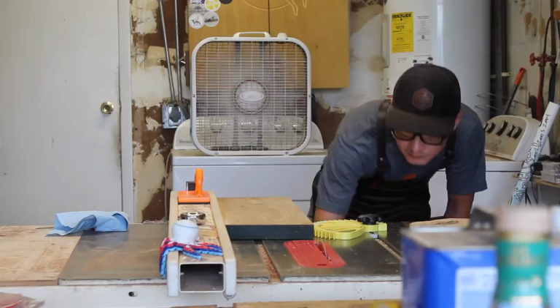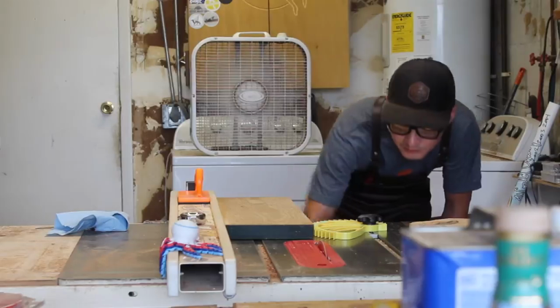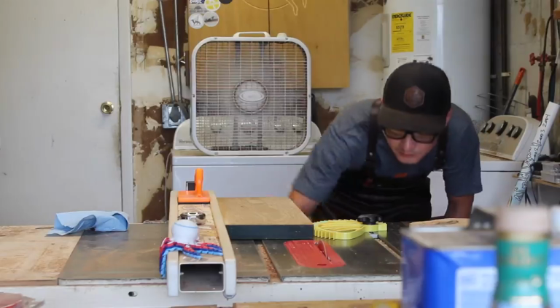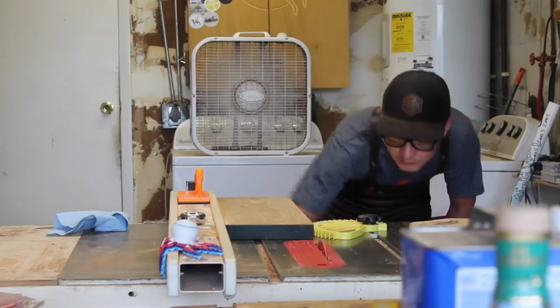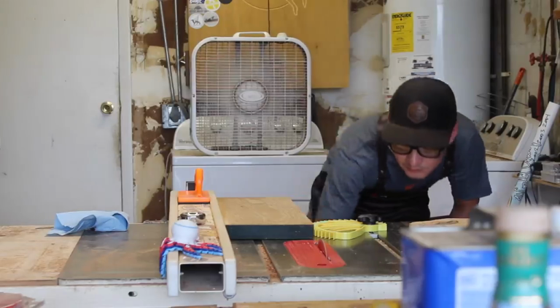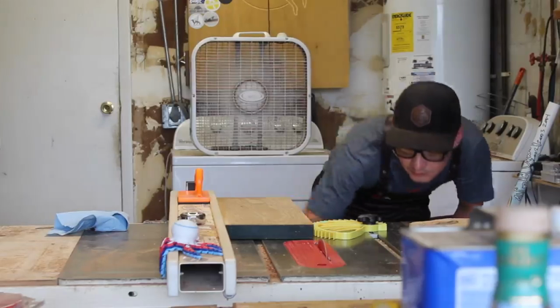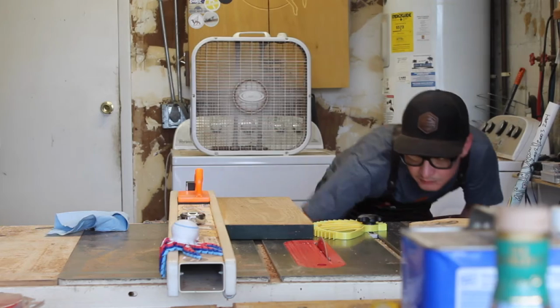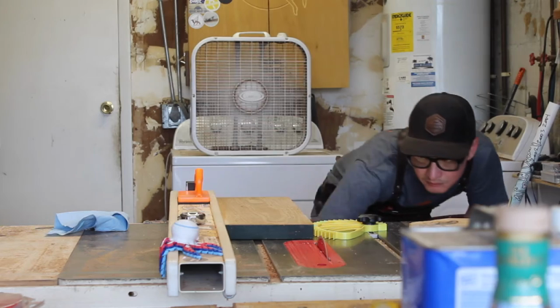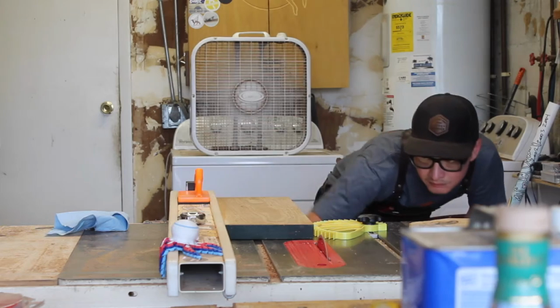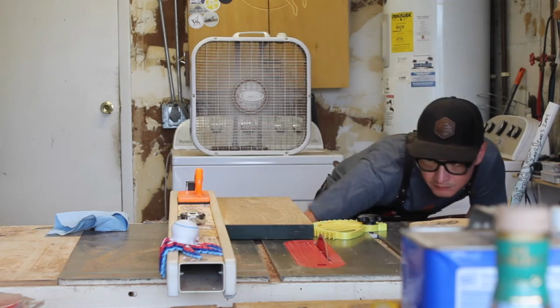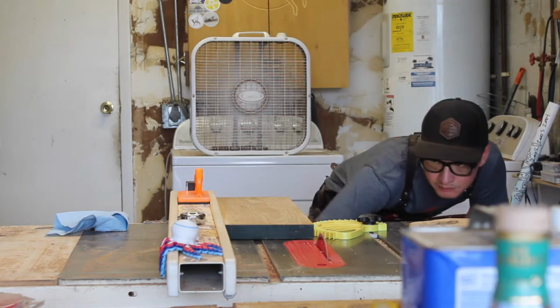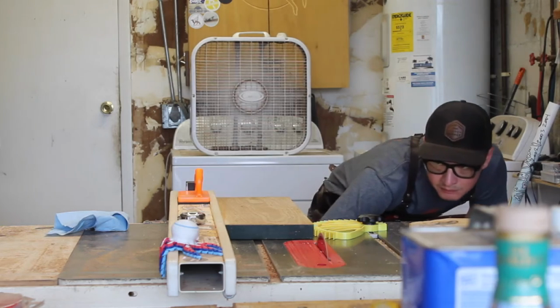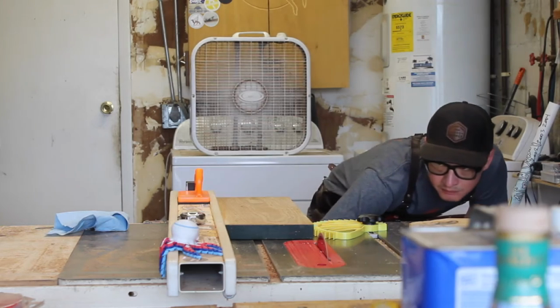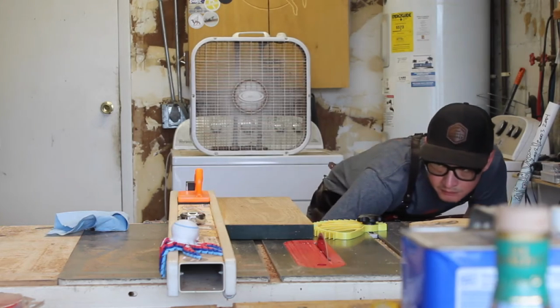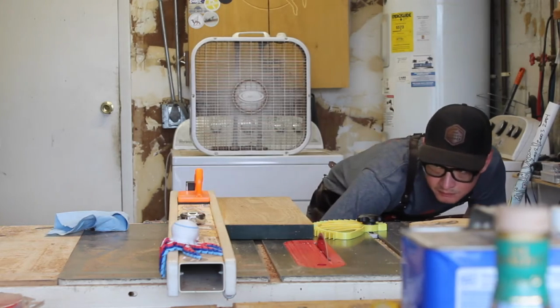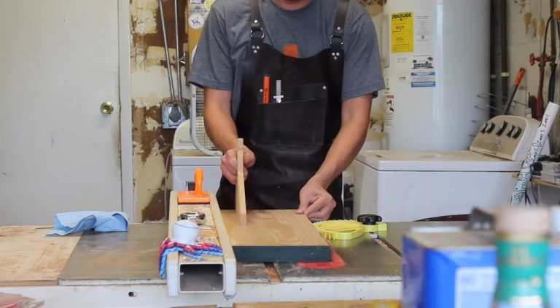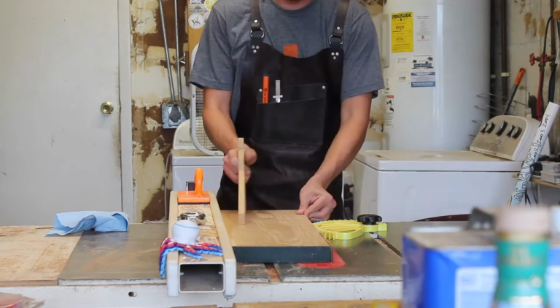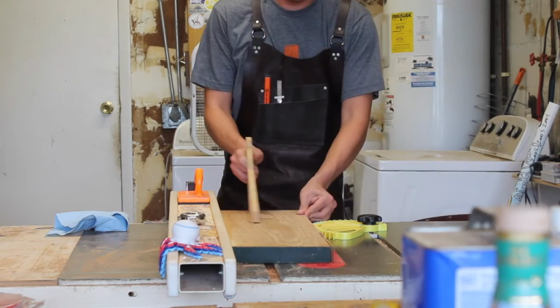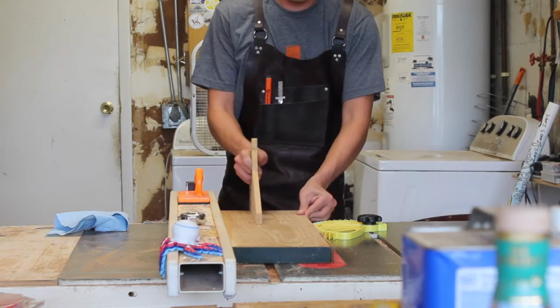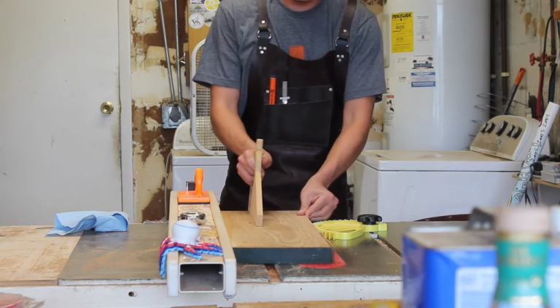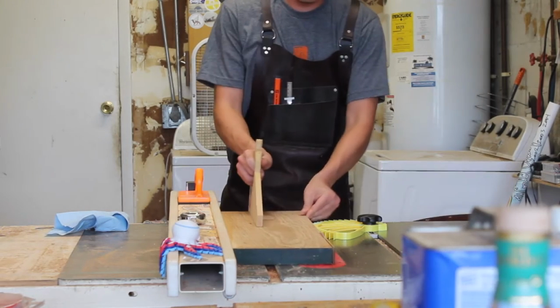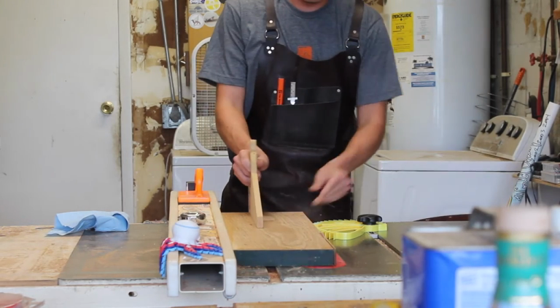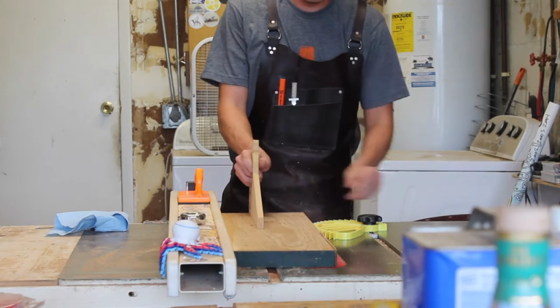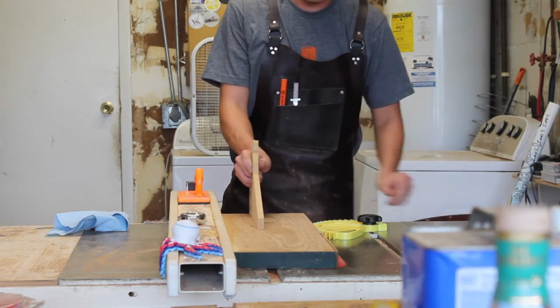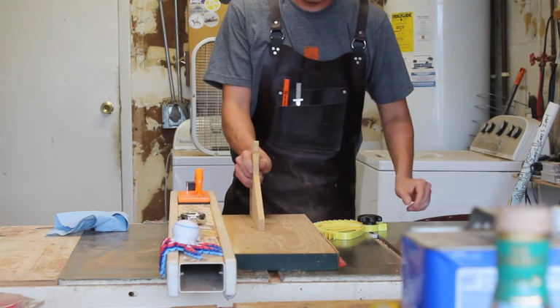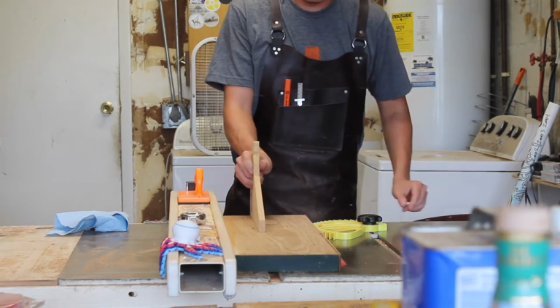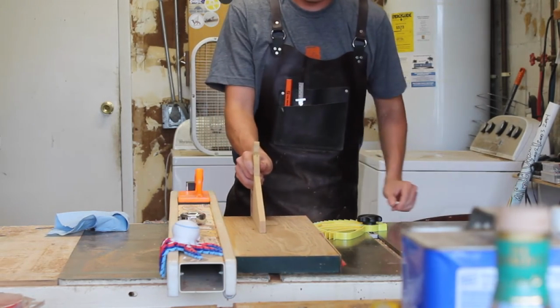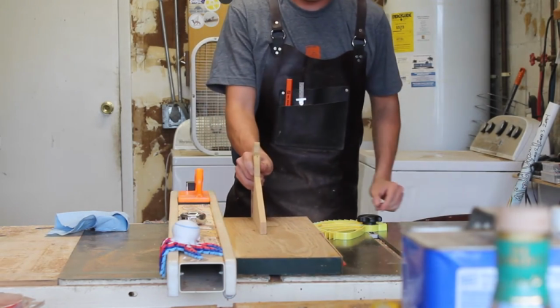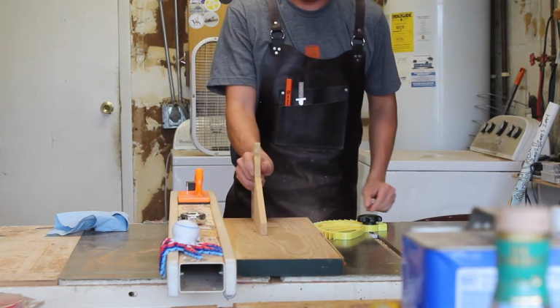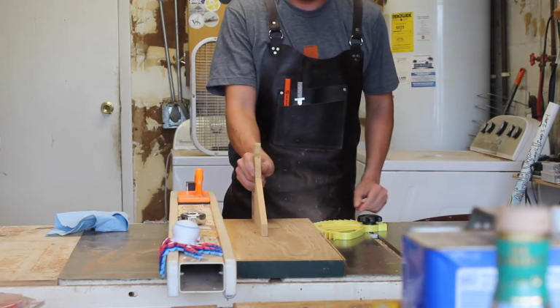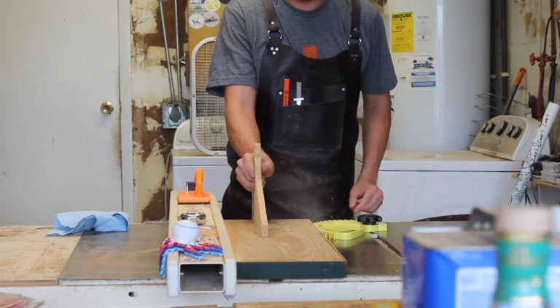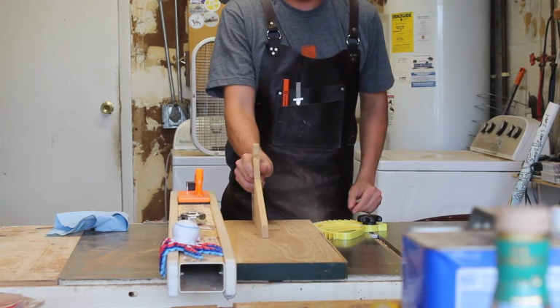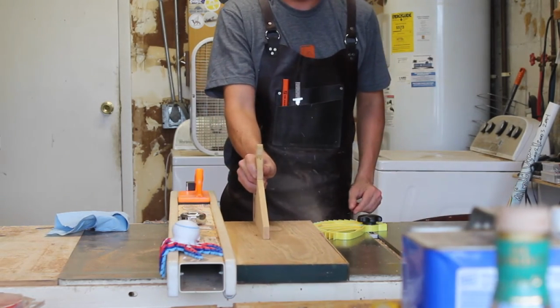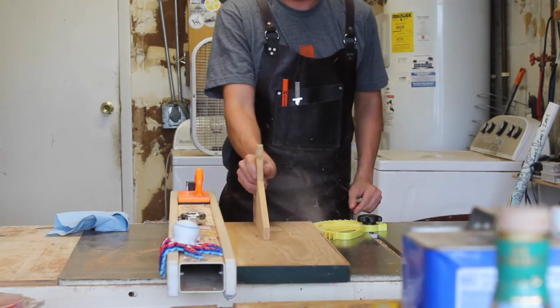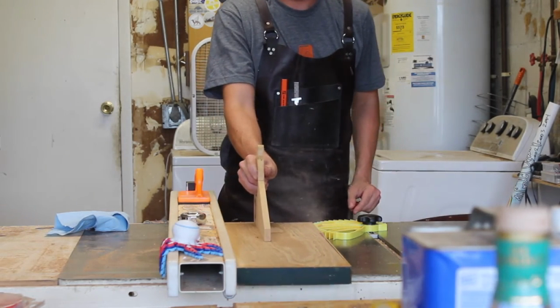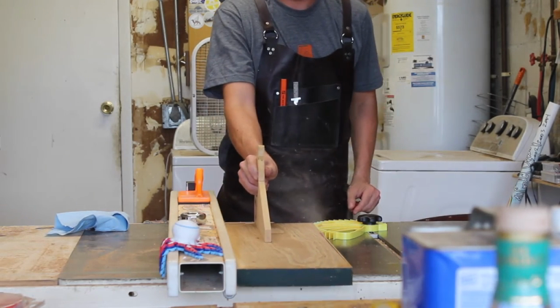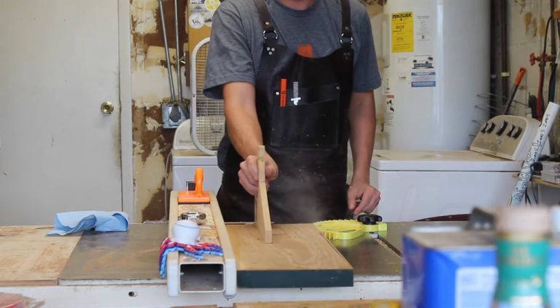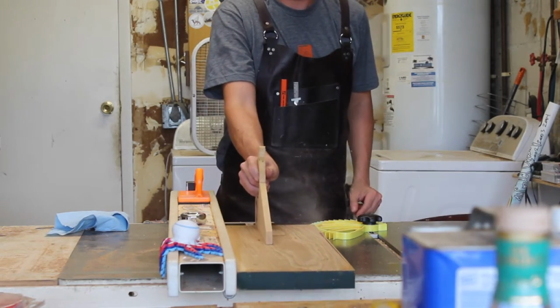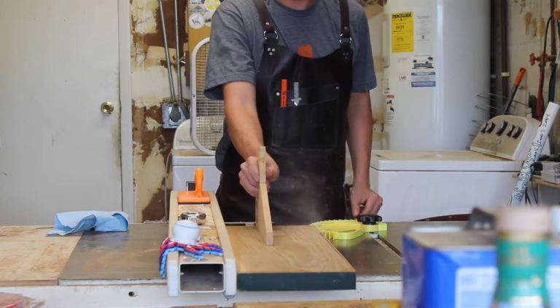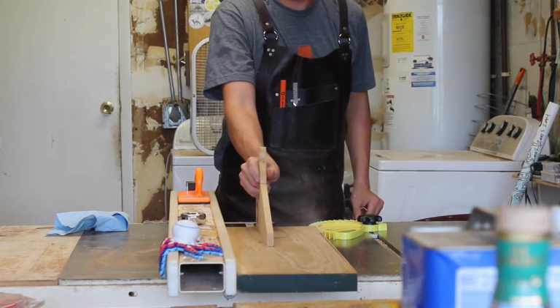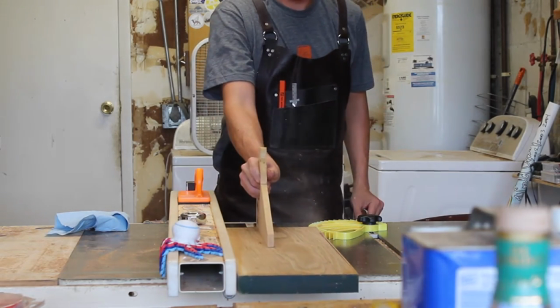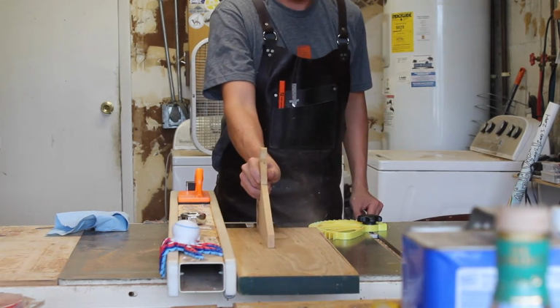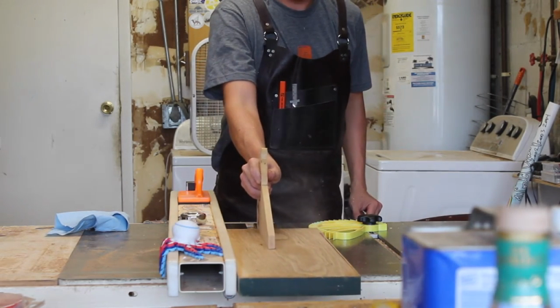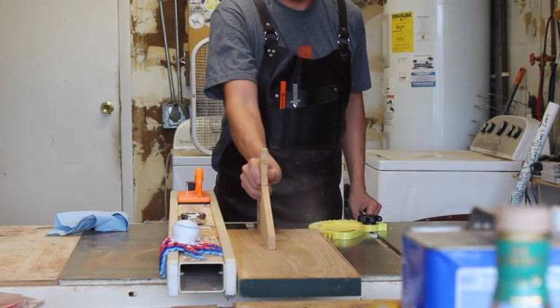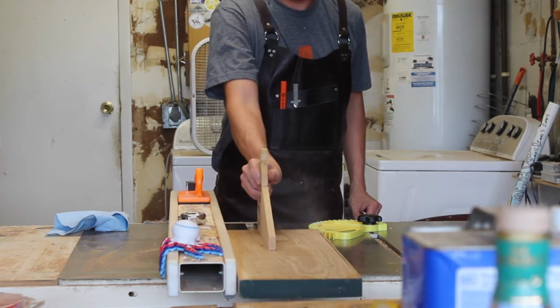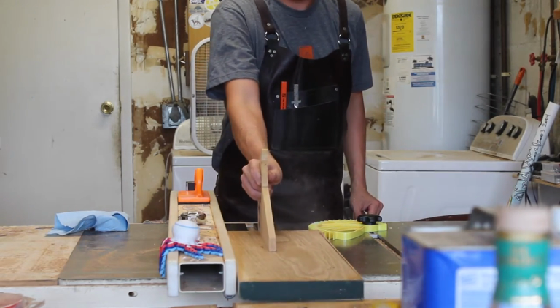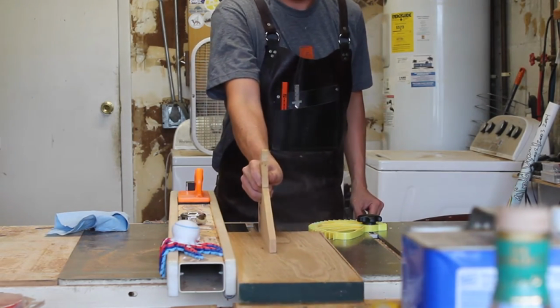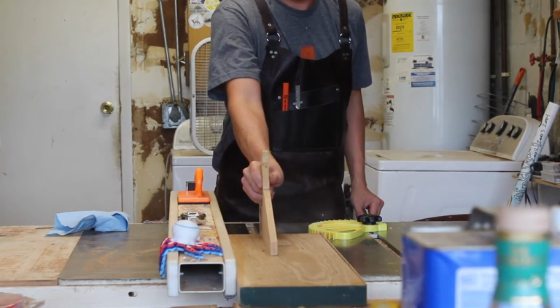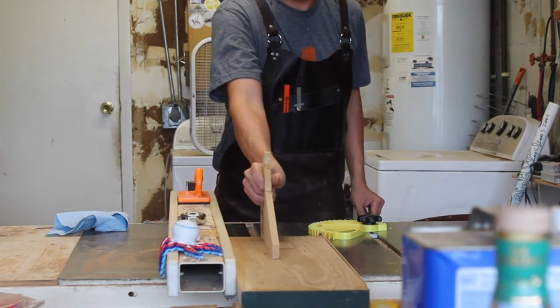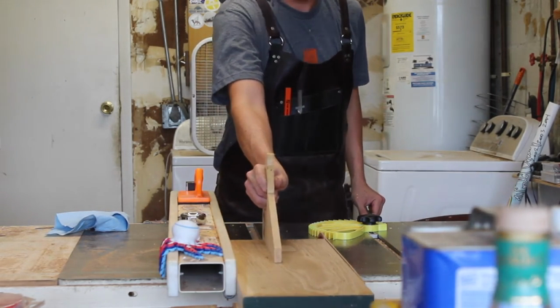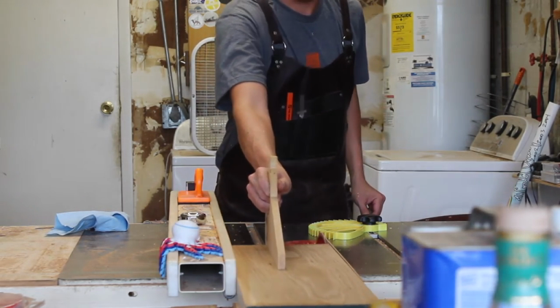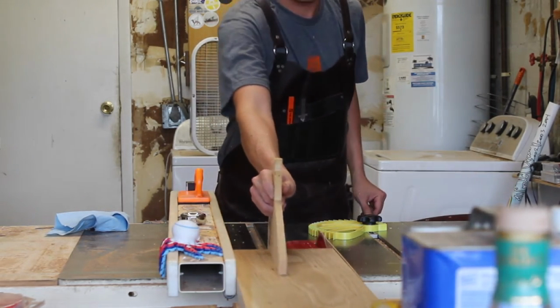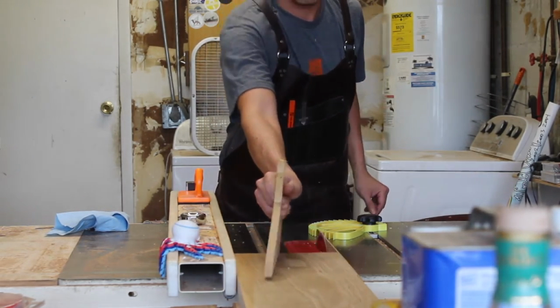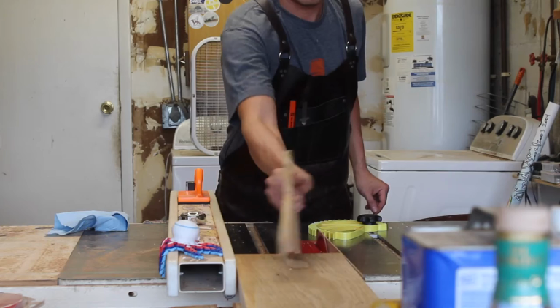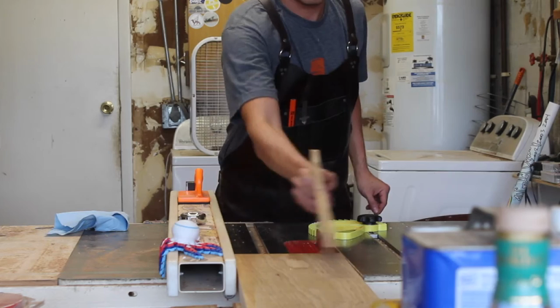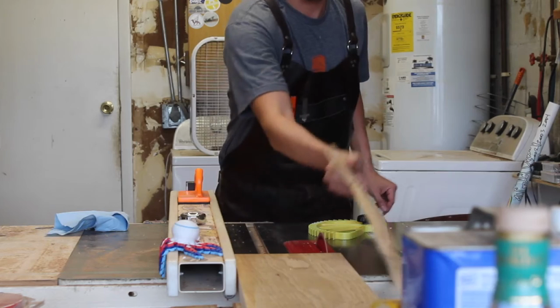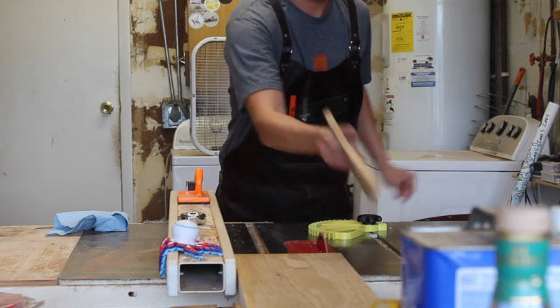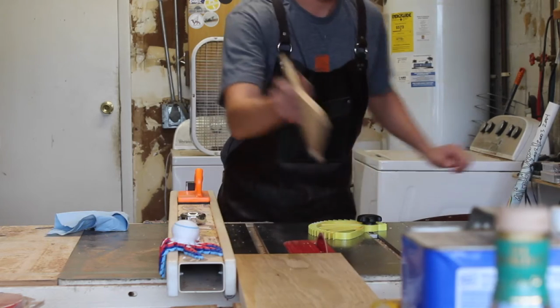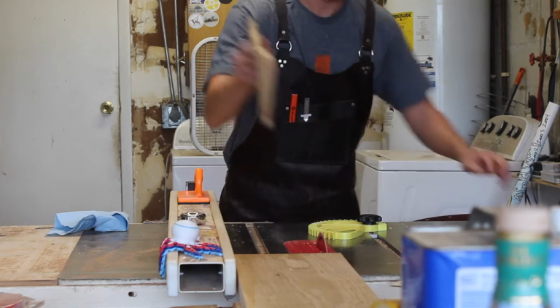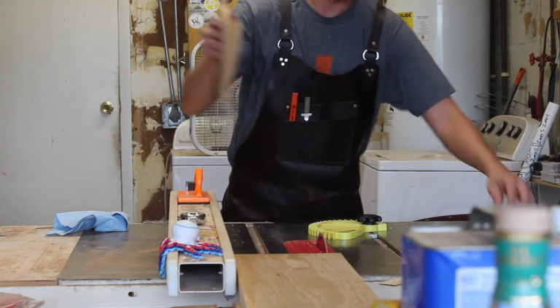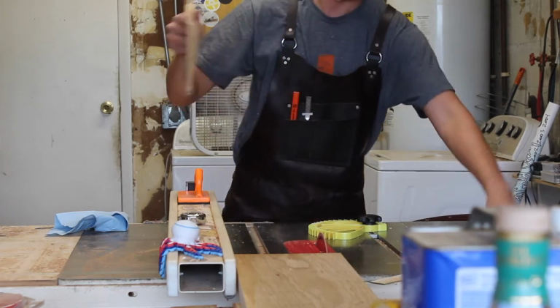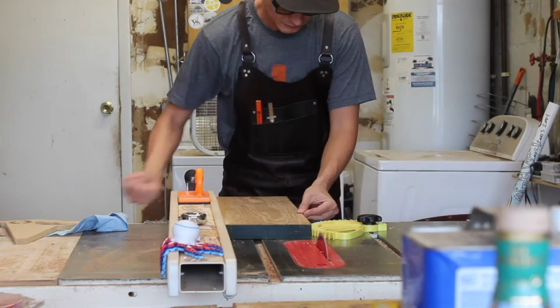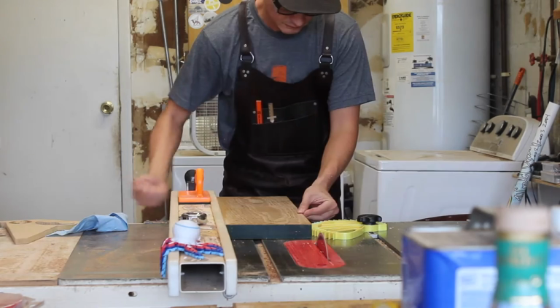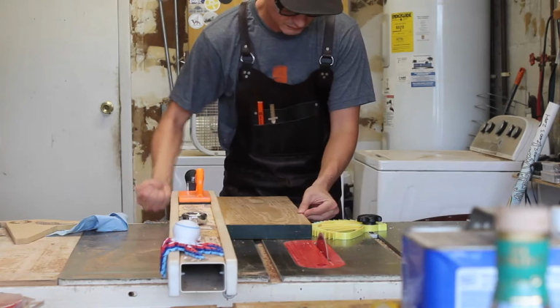To start the bent lamination process, I'm going to cut some strips of white oak on the table saw from scrap, all to about 1/16th of an inch thick.